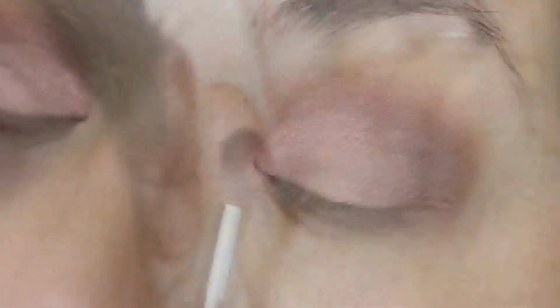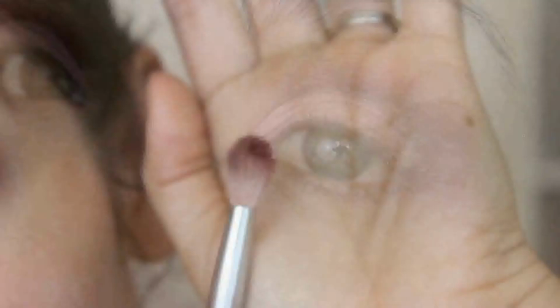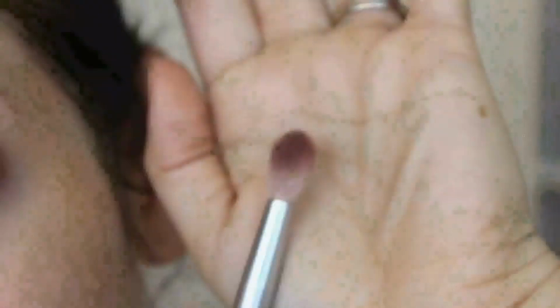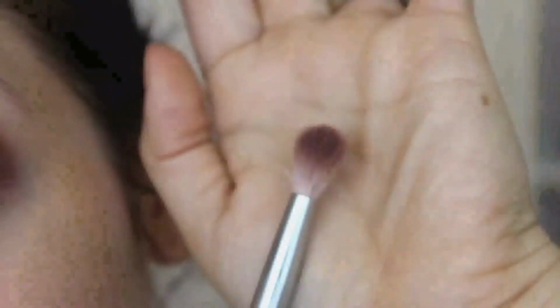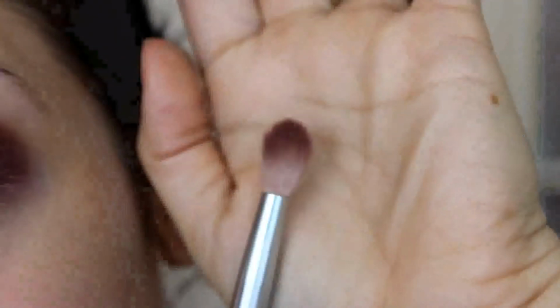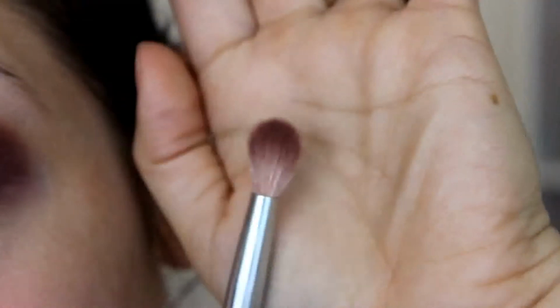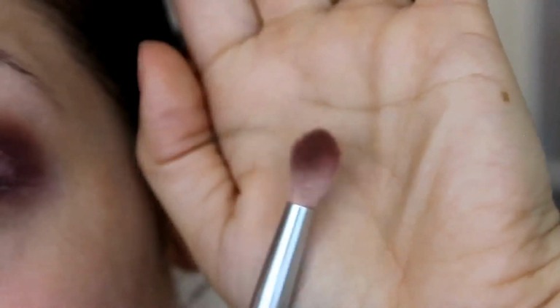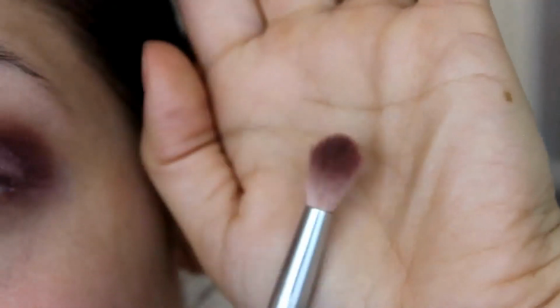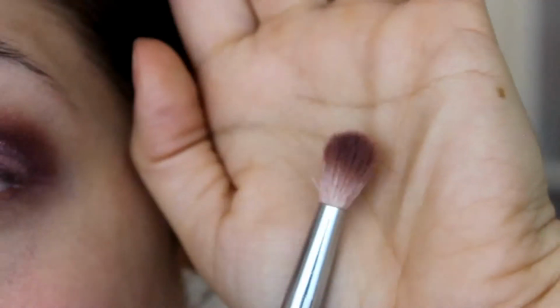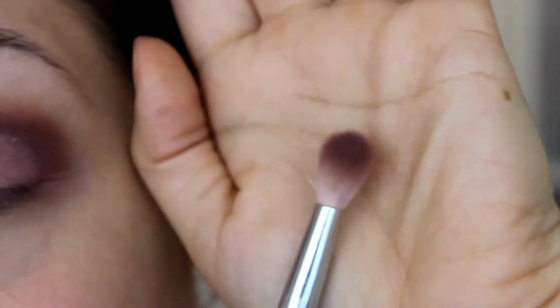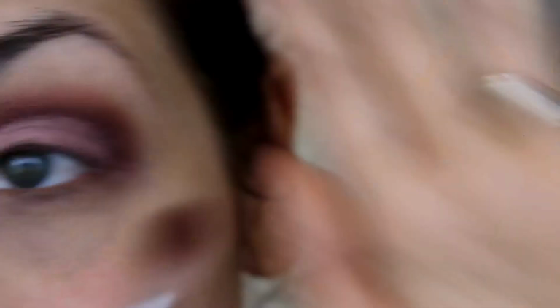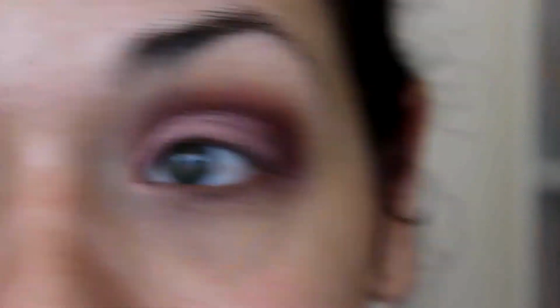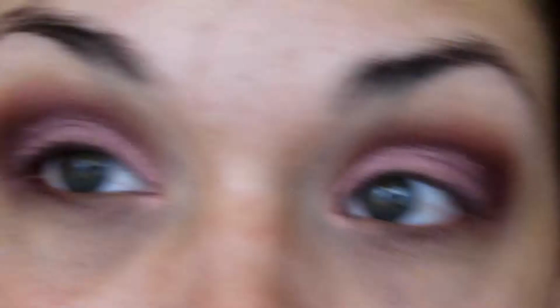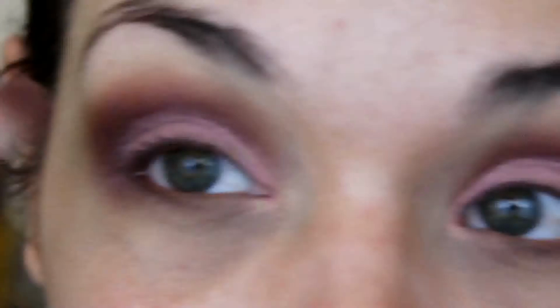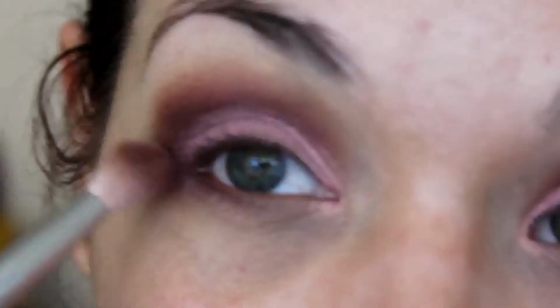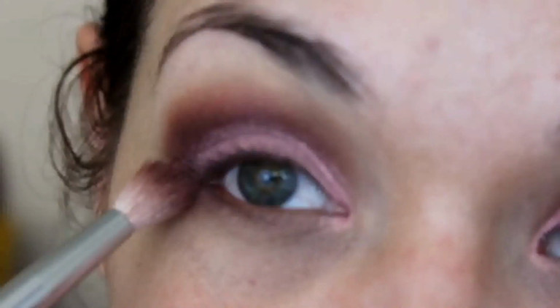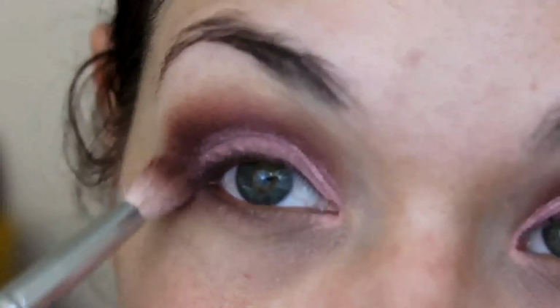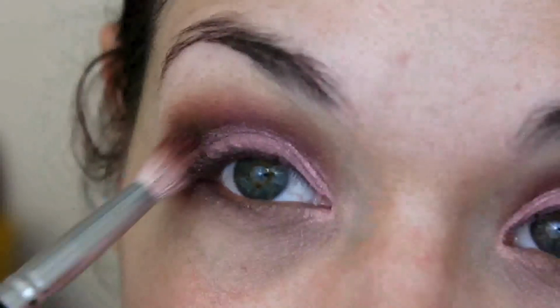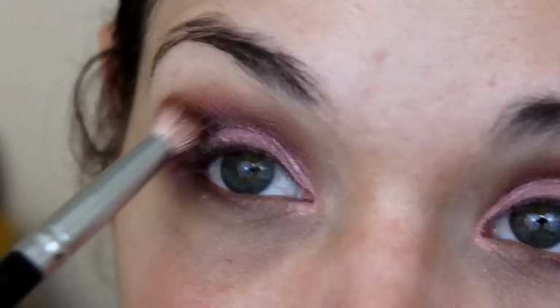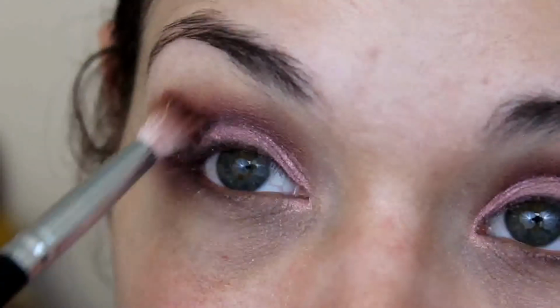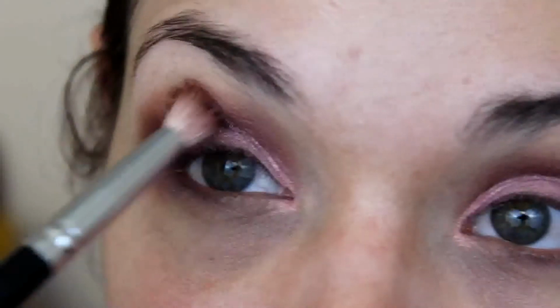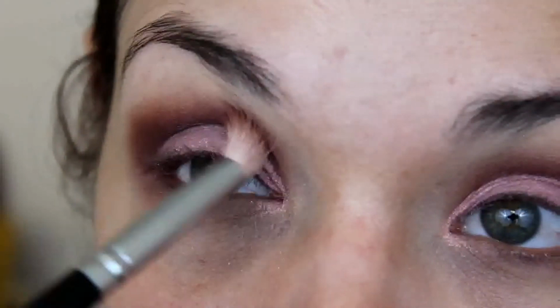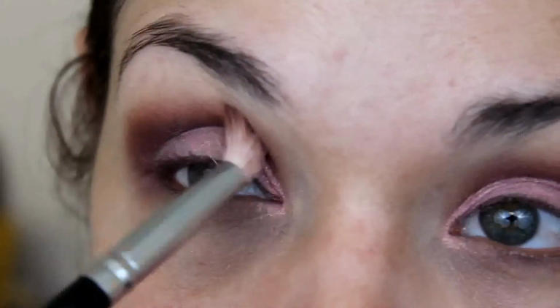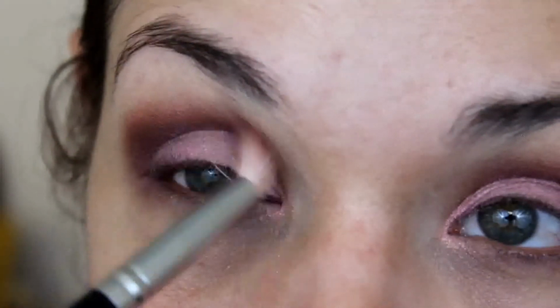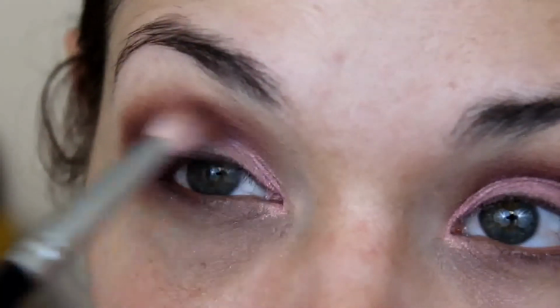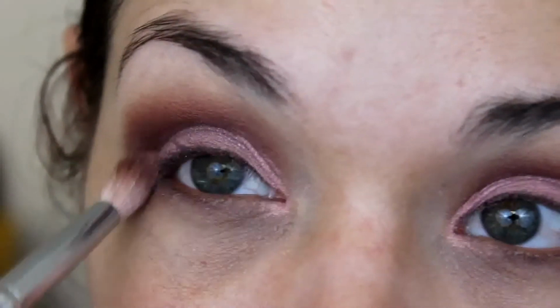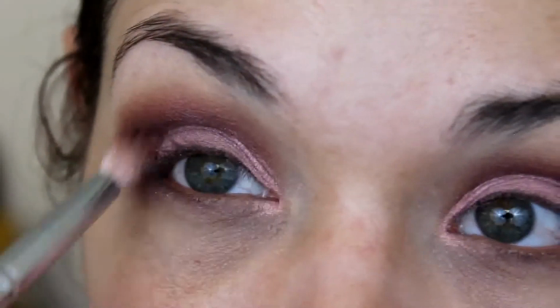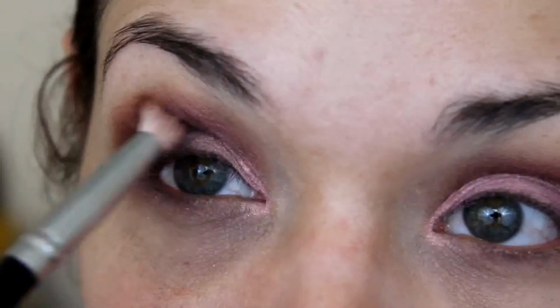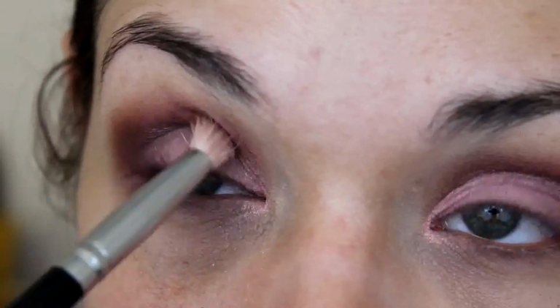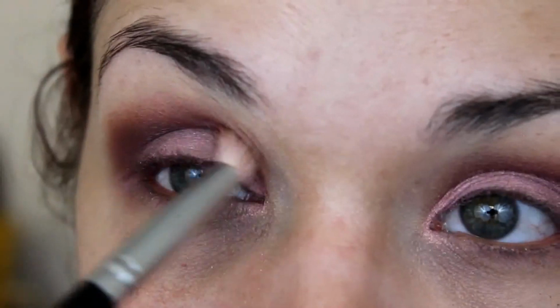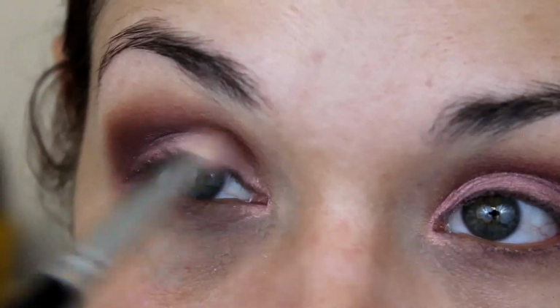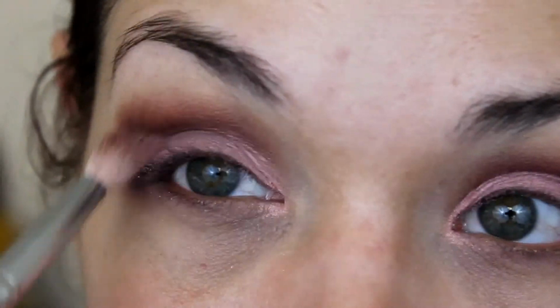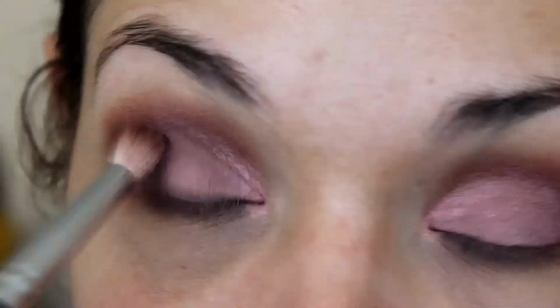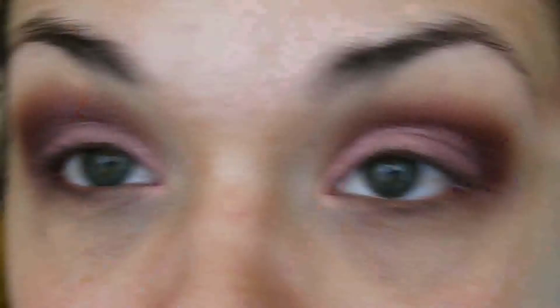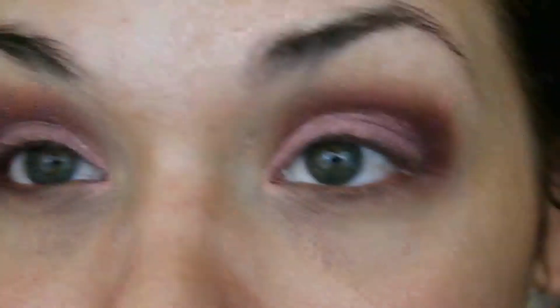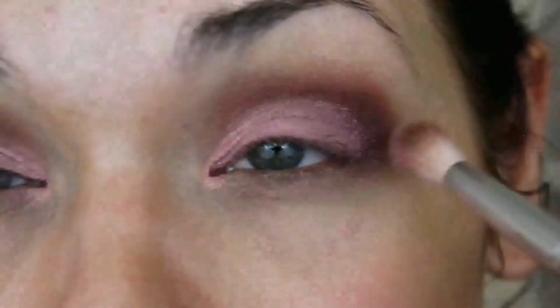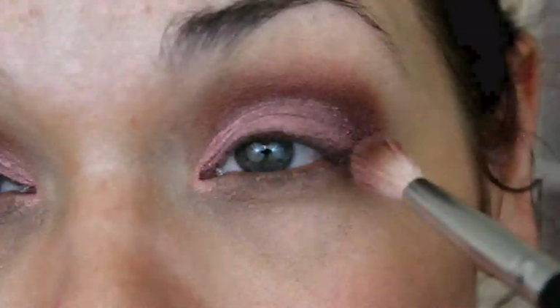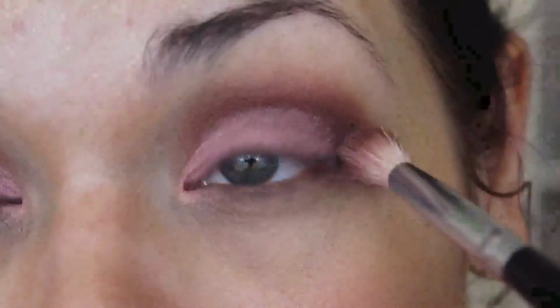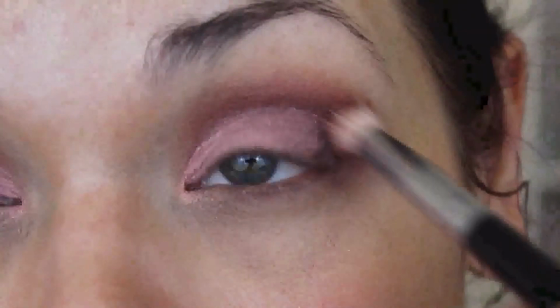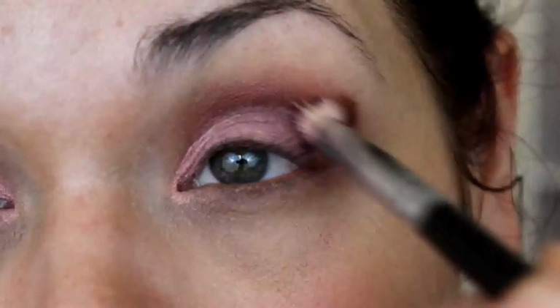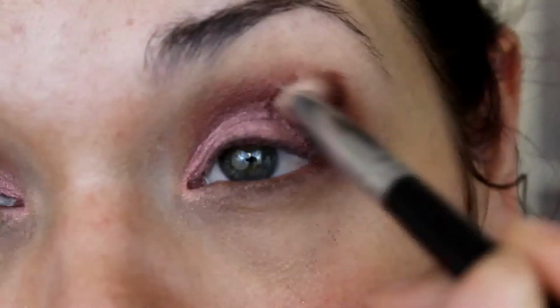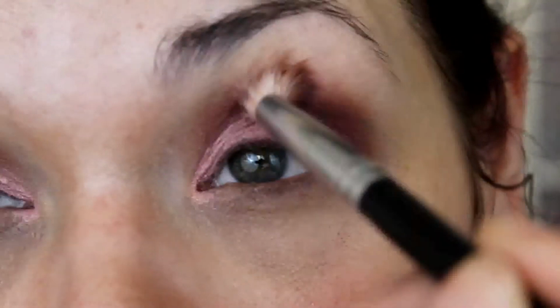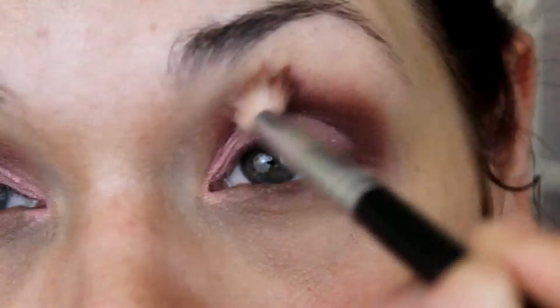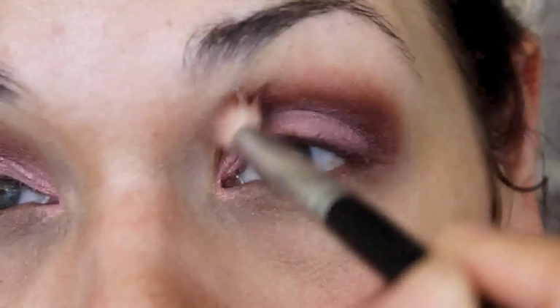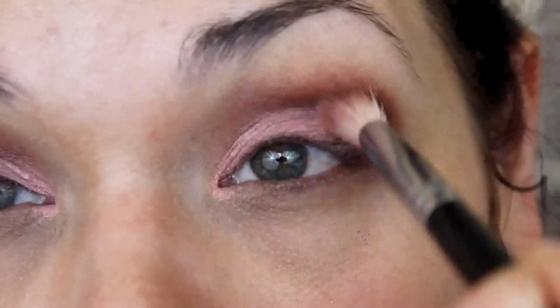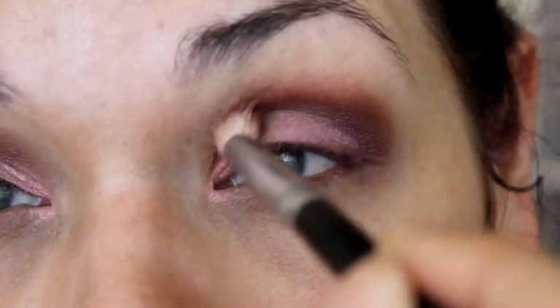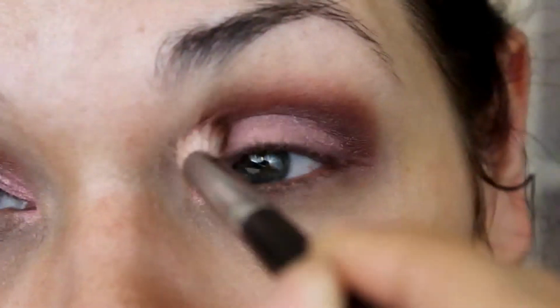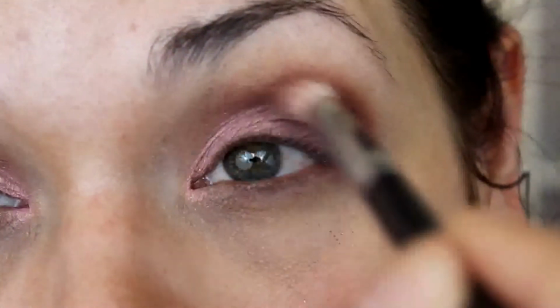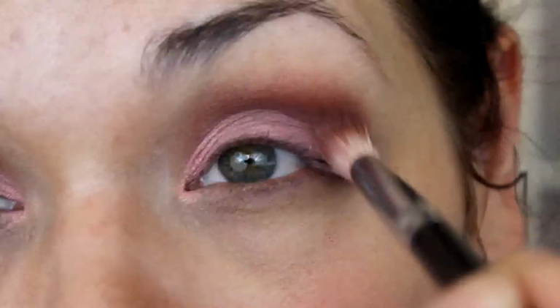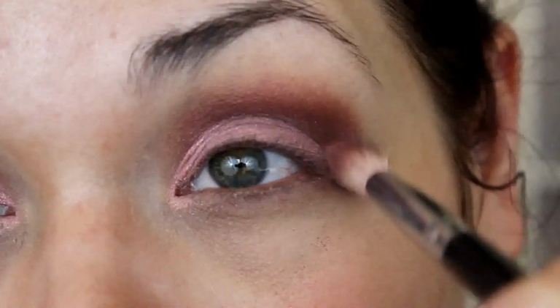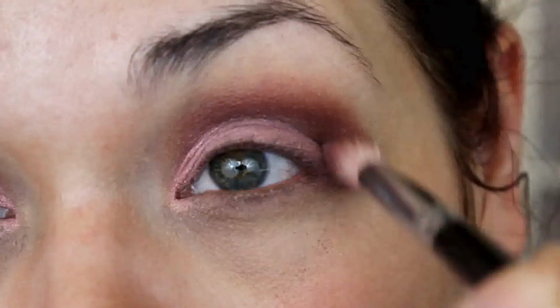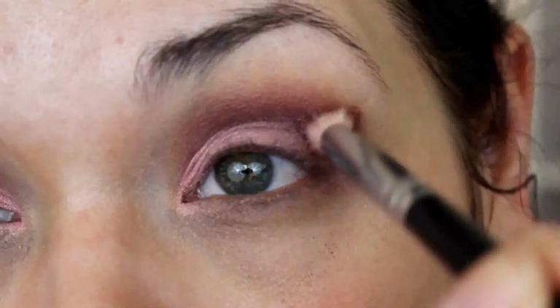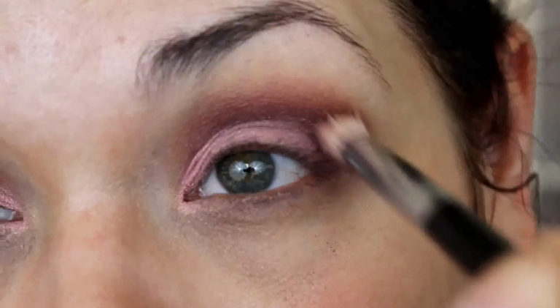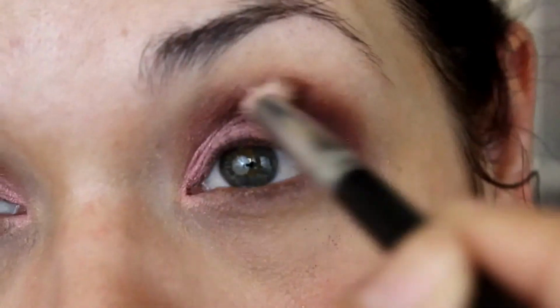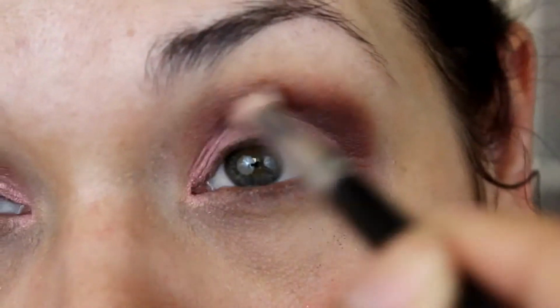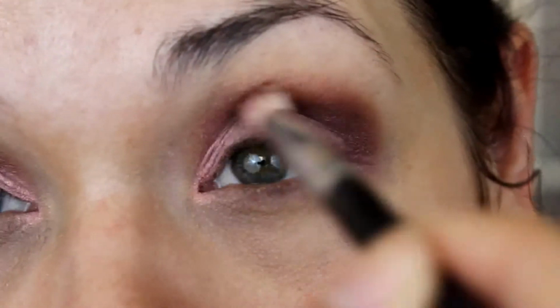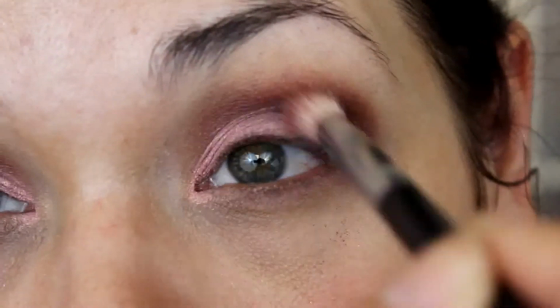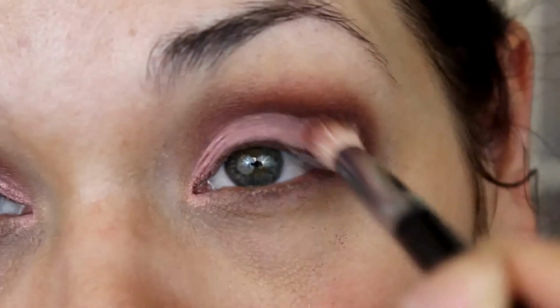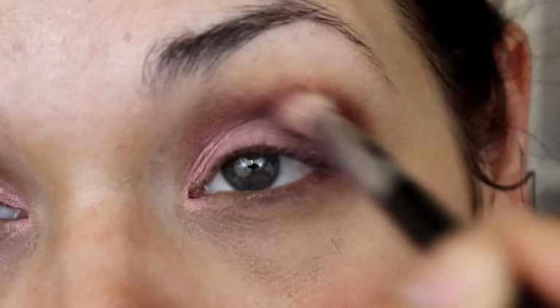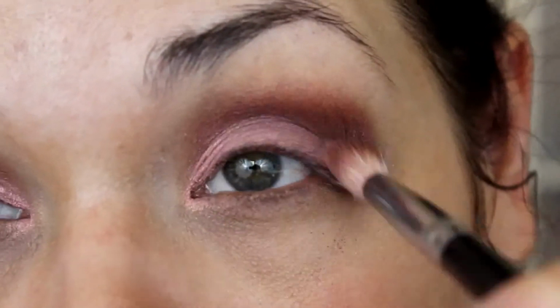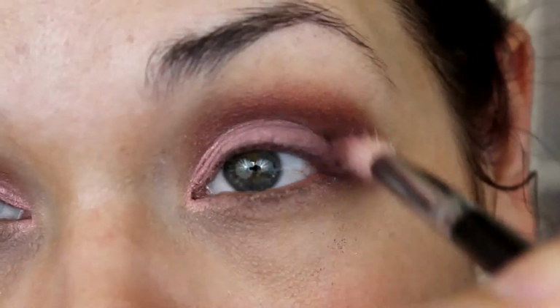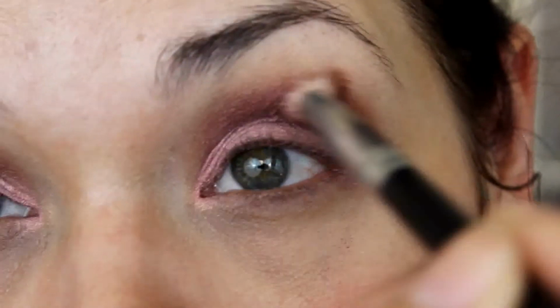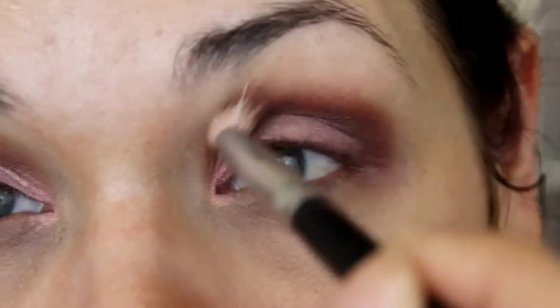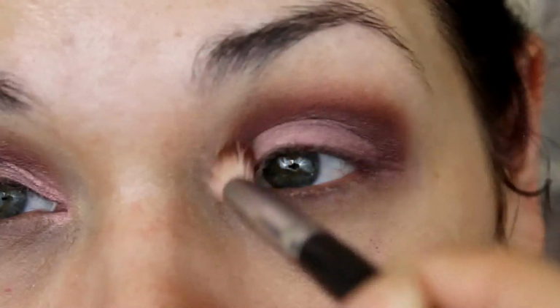Now I'm just going to go back in with that blending brush we used earlier and do a little bit of blending so this looks a little more seamless.